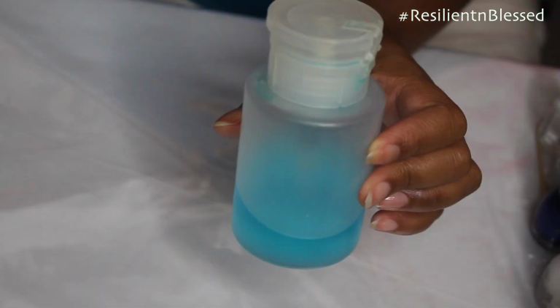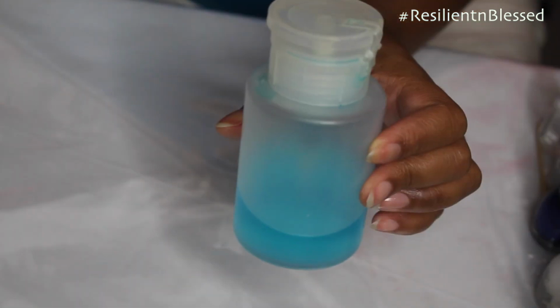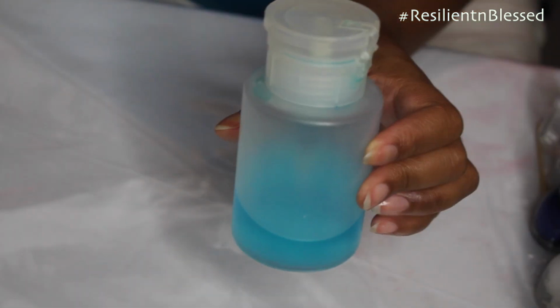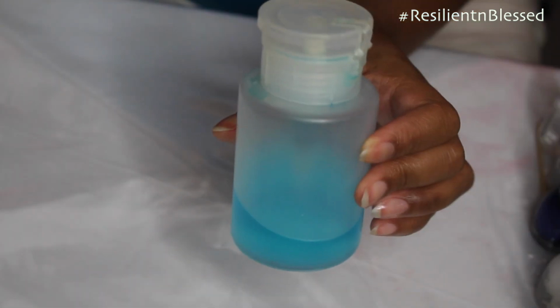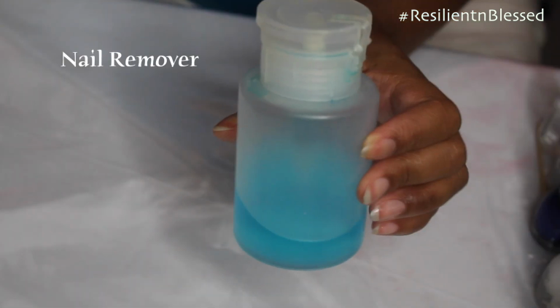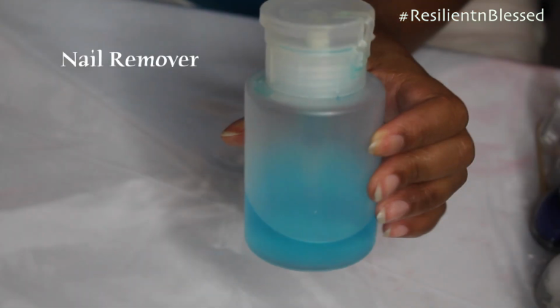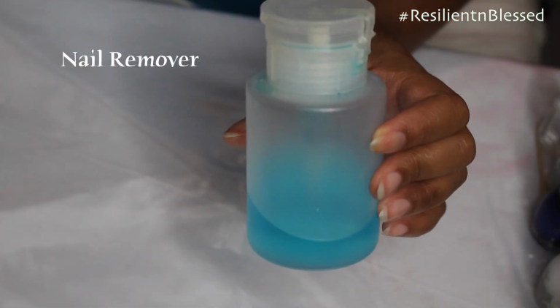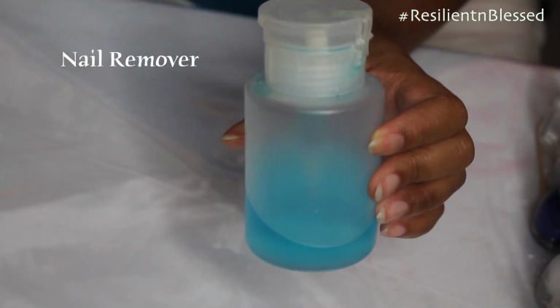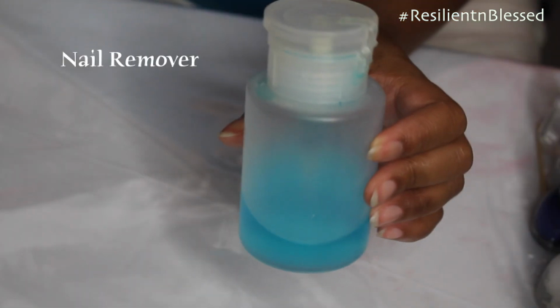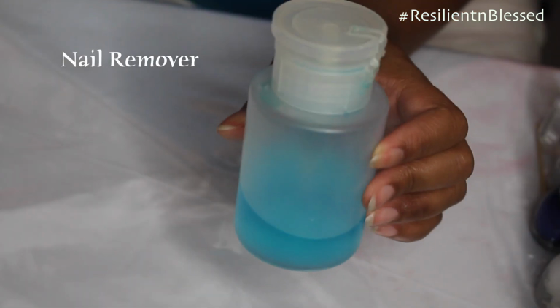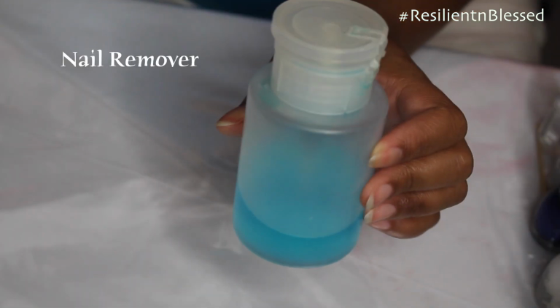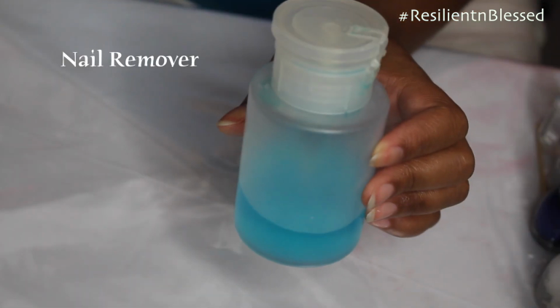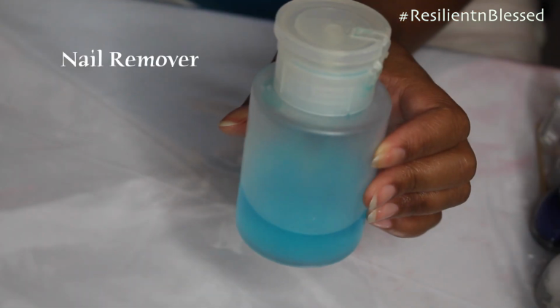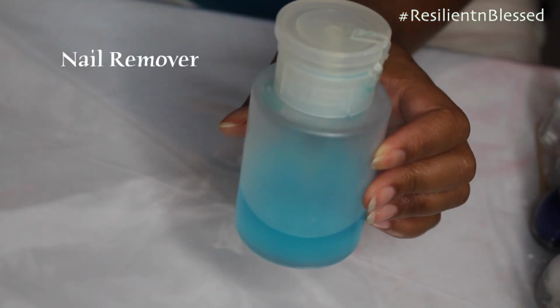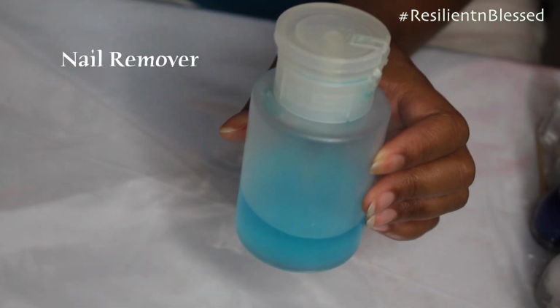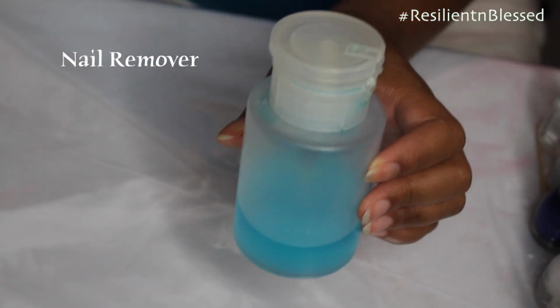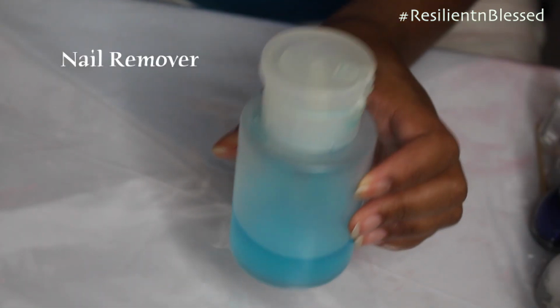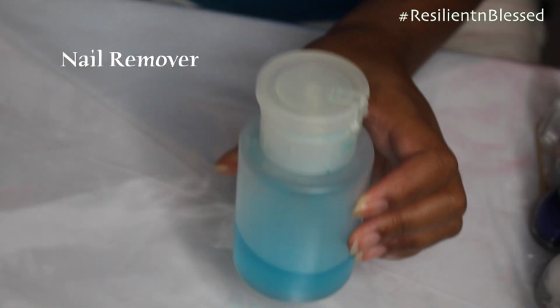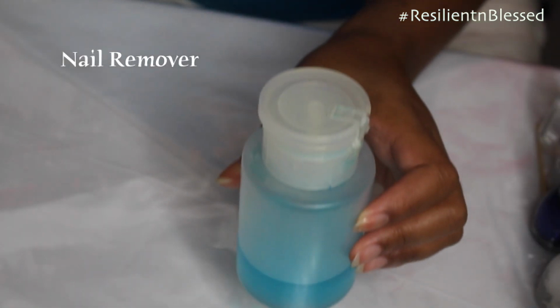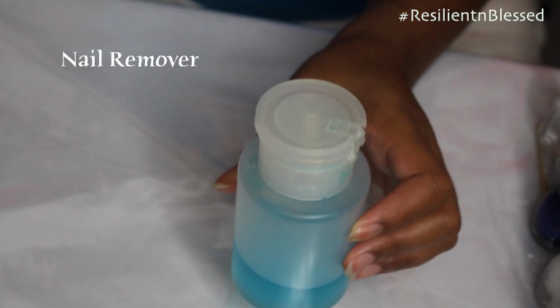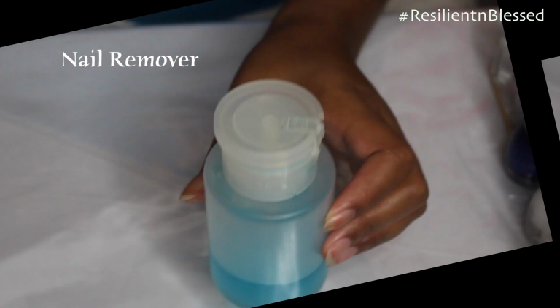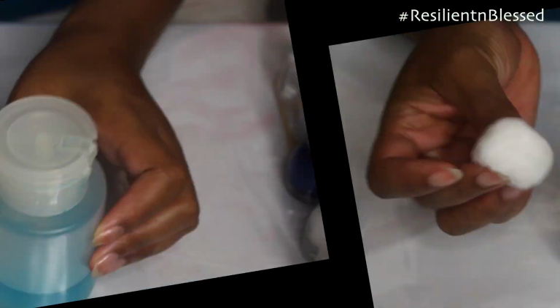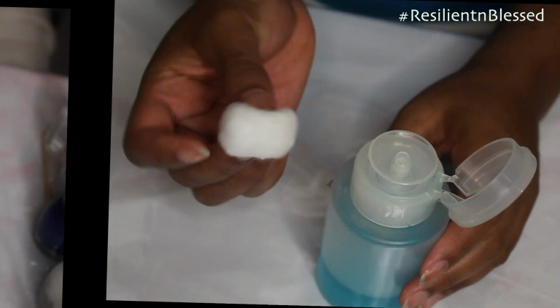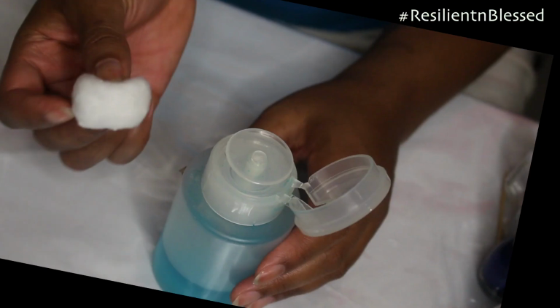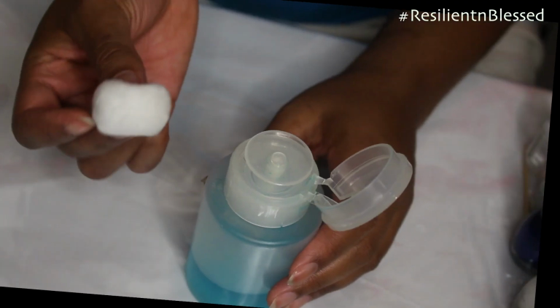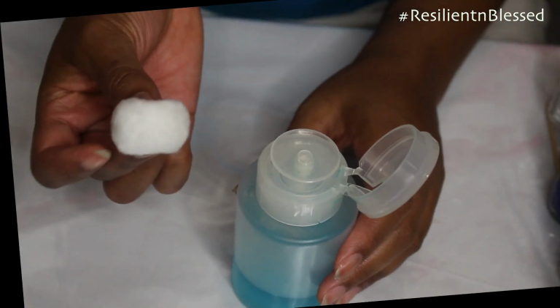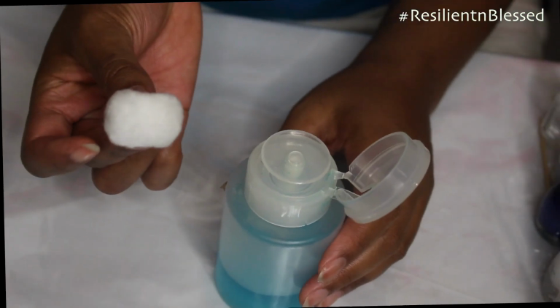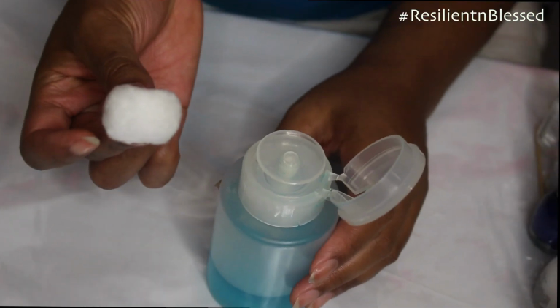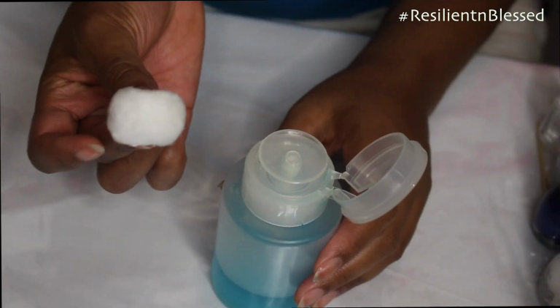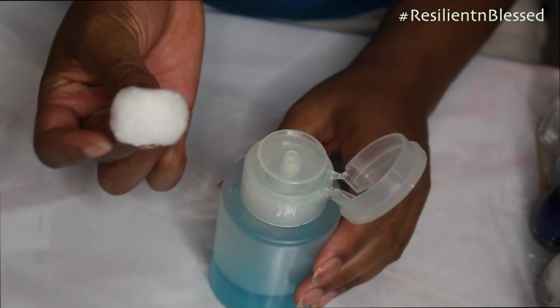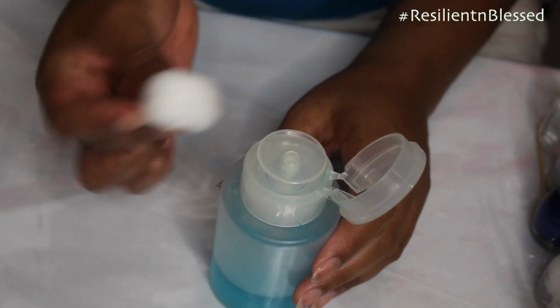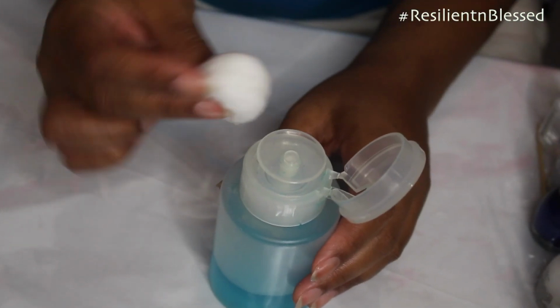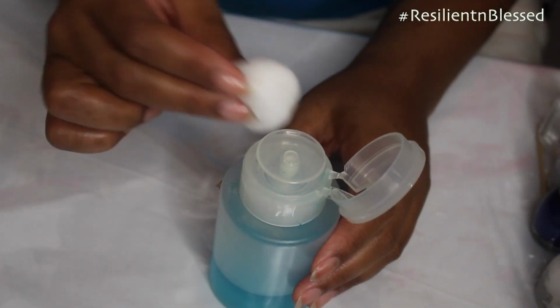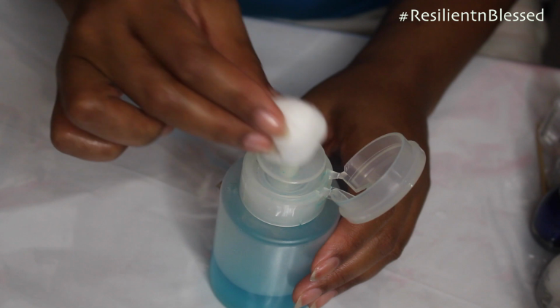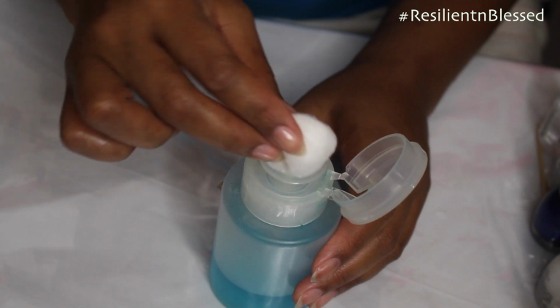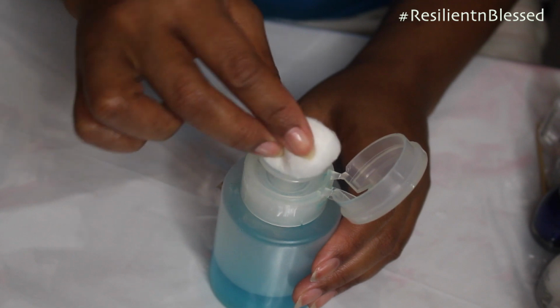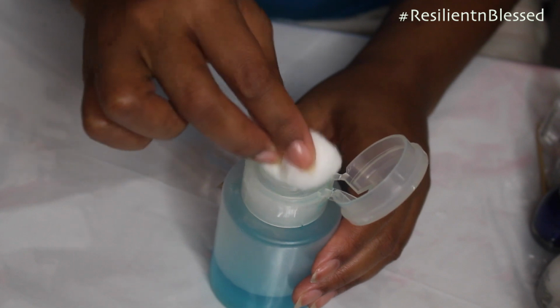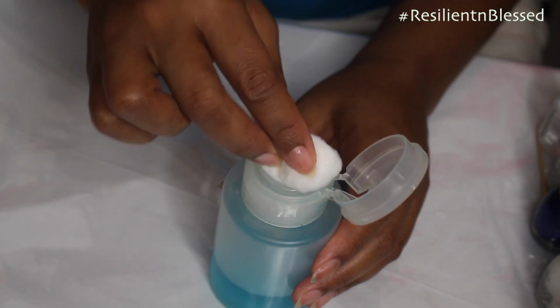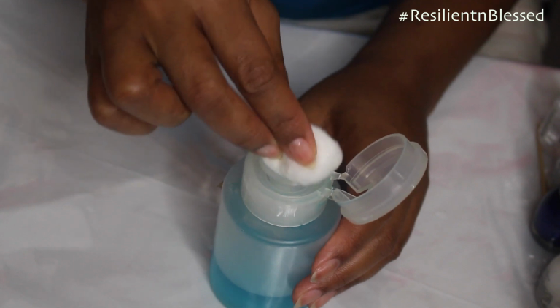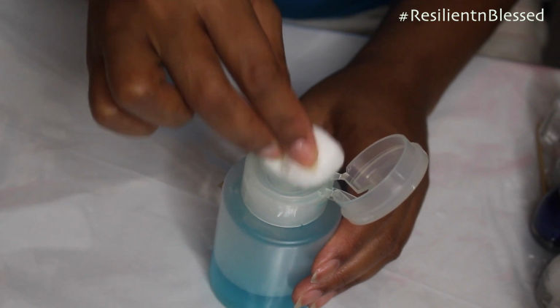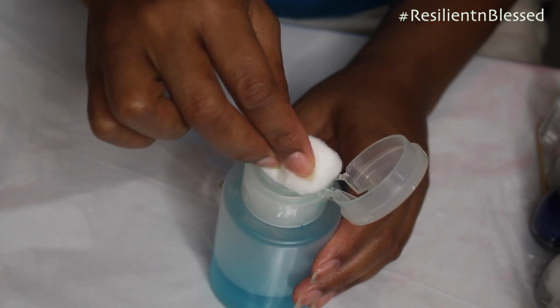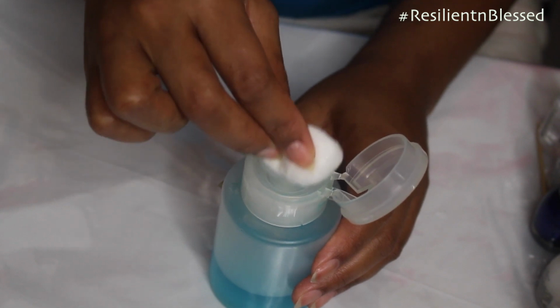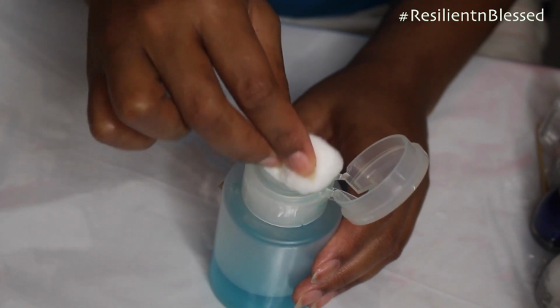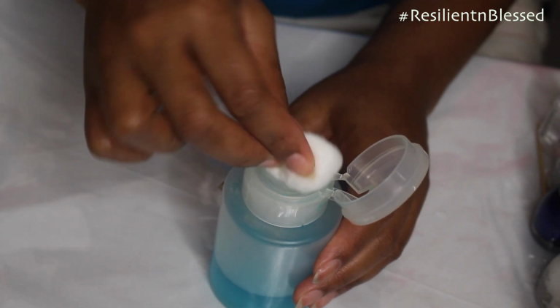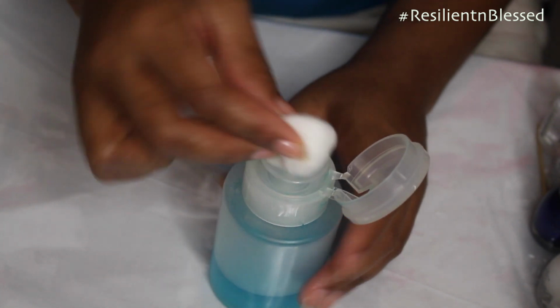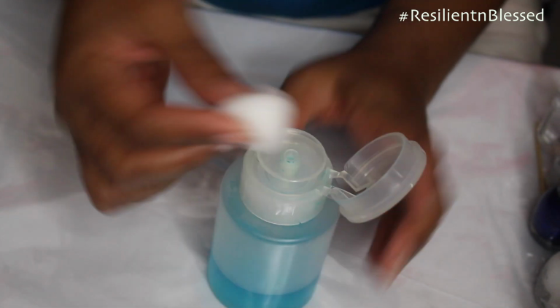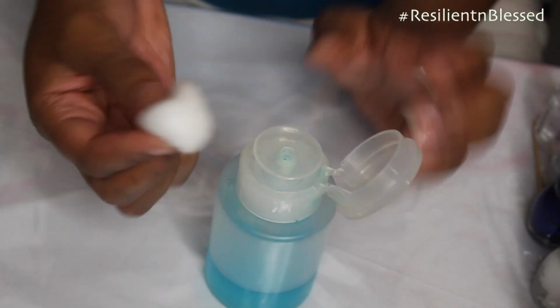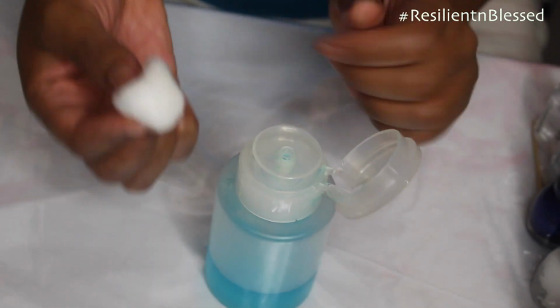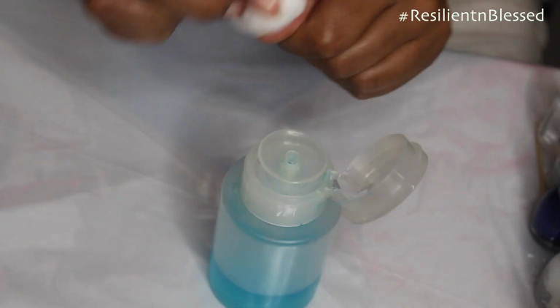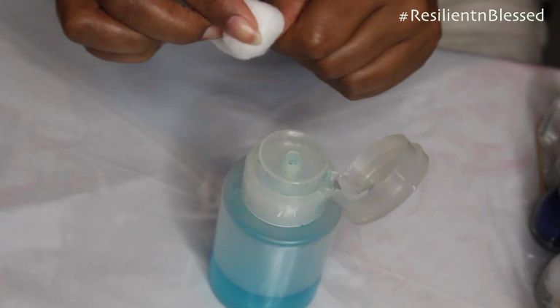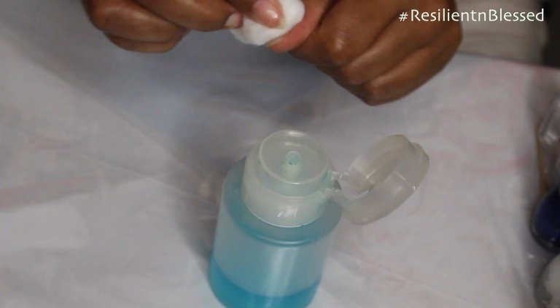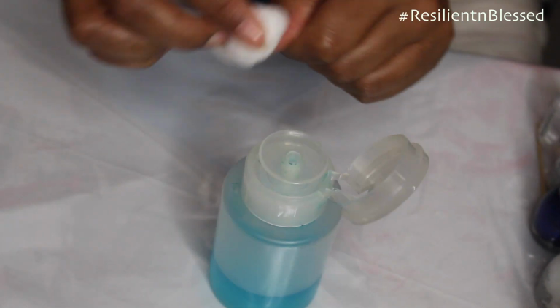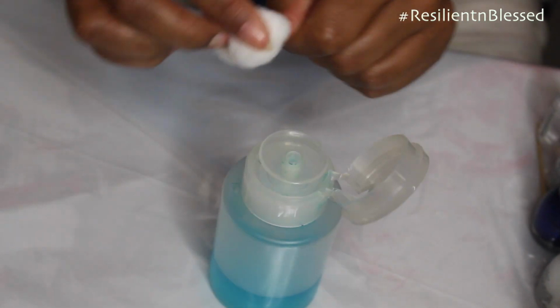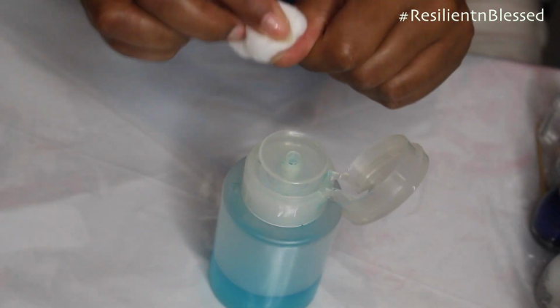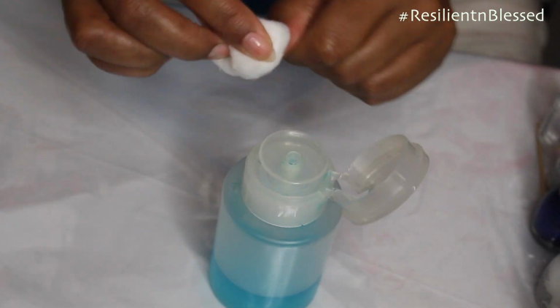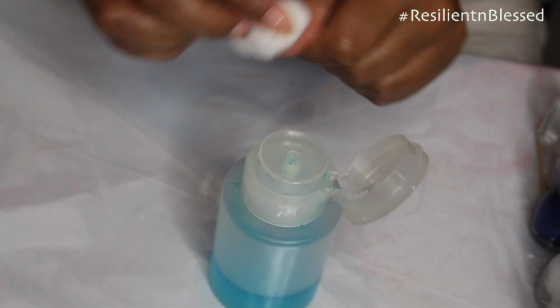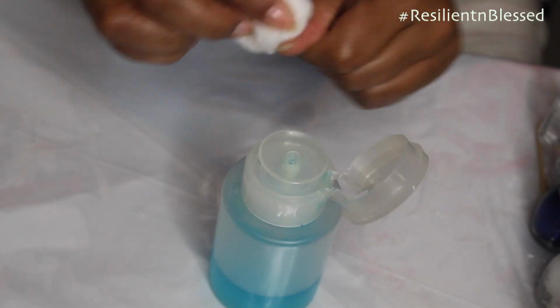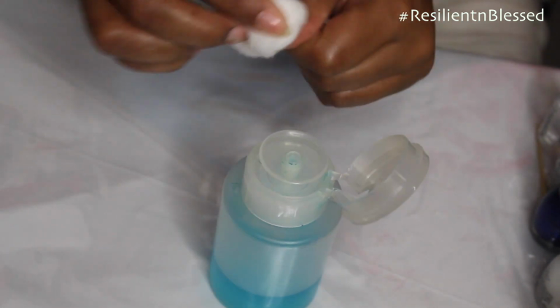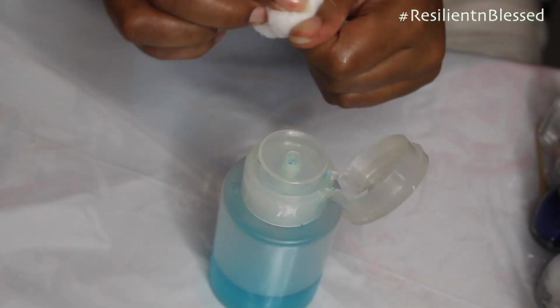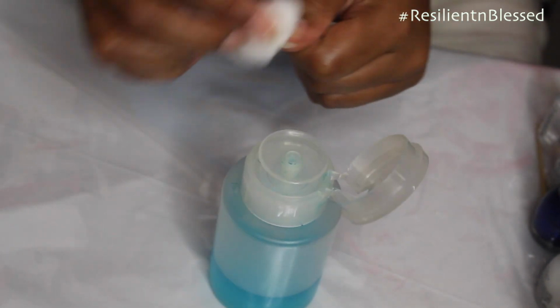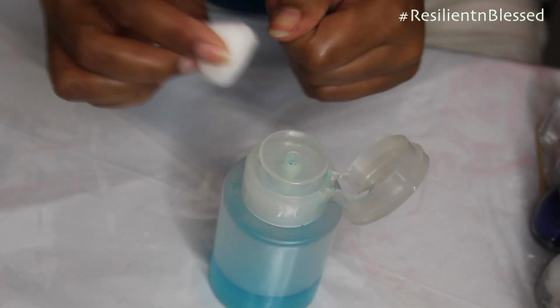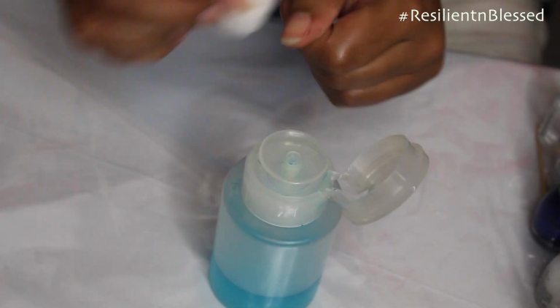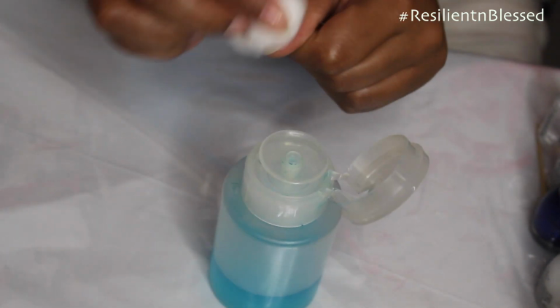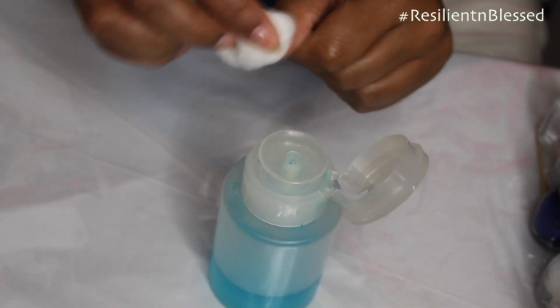I have some nail polish remover and a cotton ball — I'm just going to remove any old nail polish.